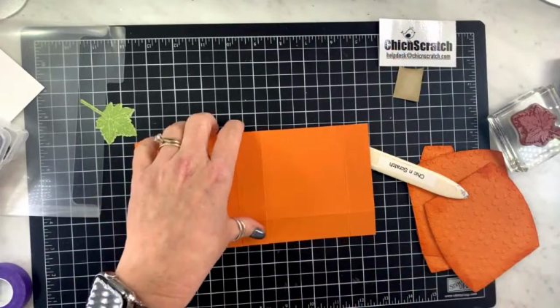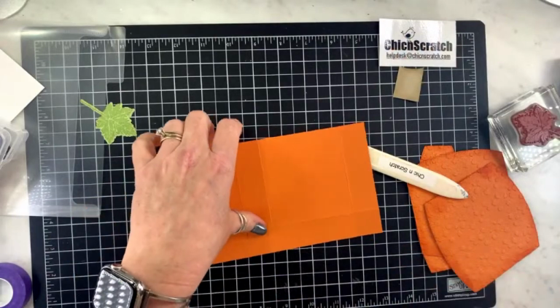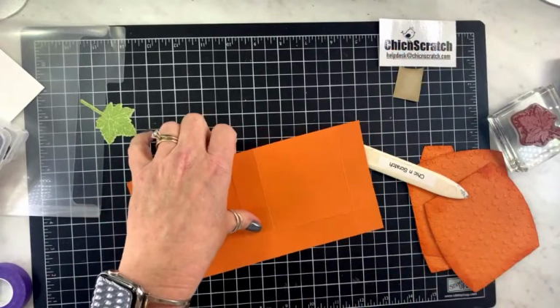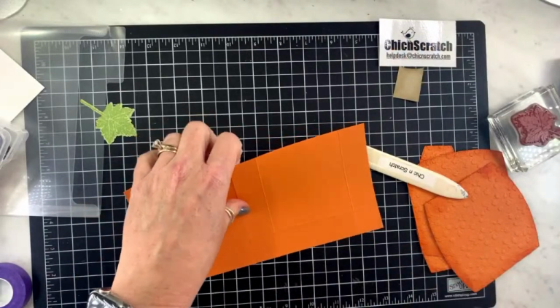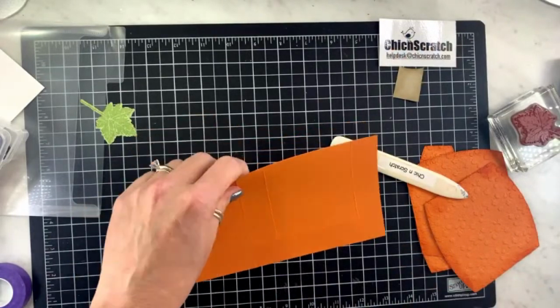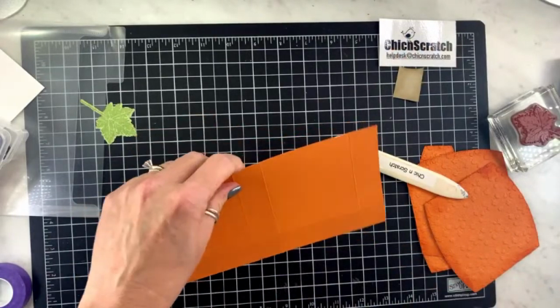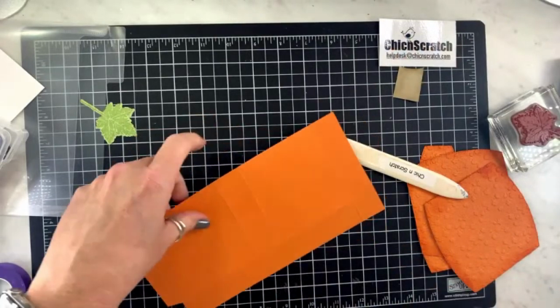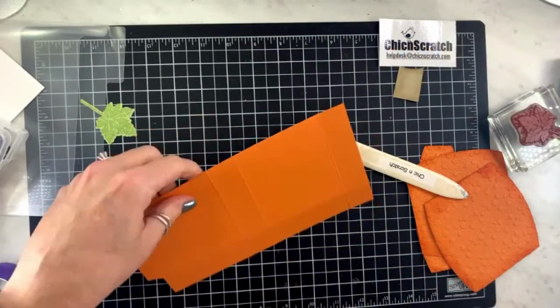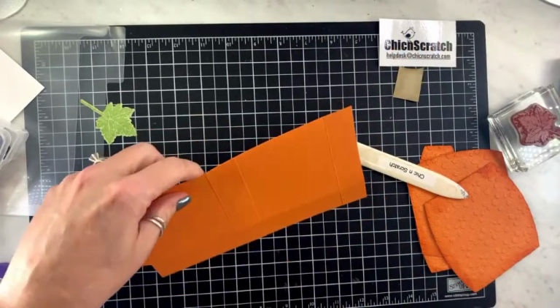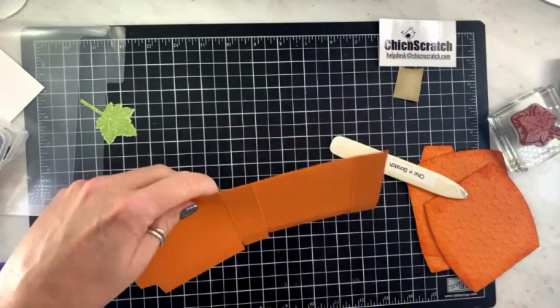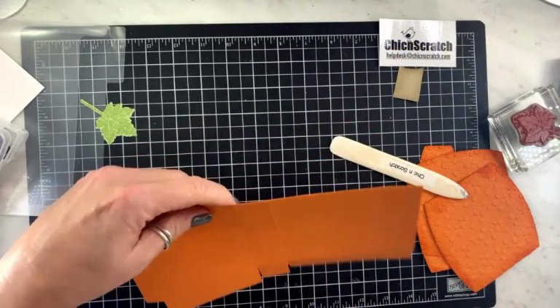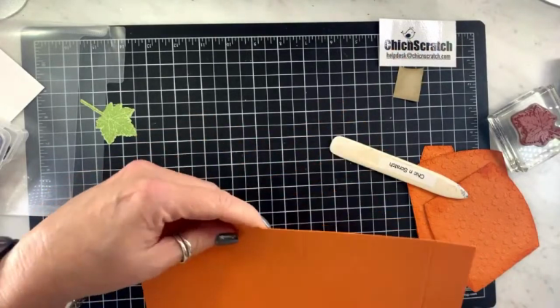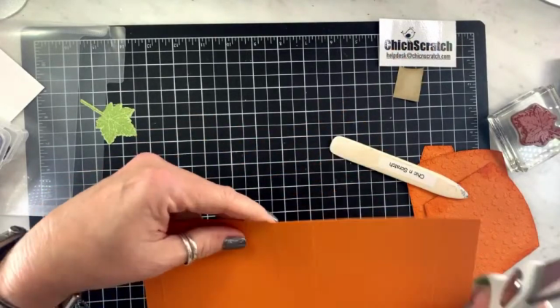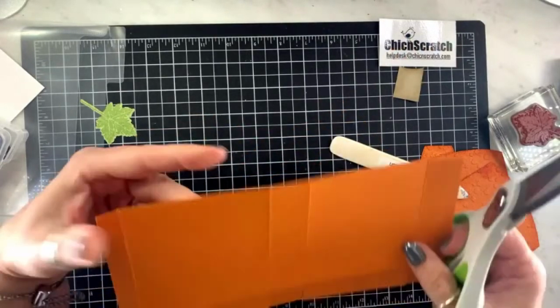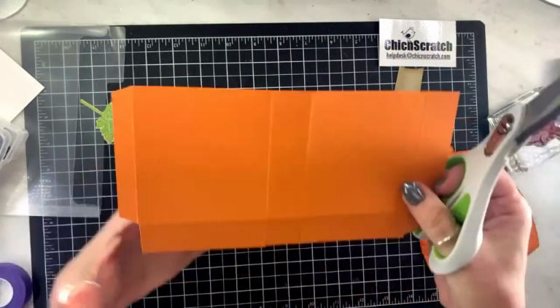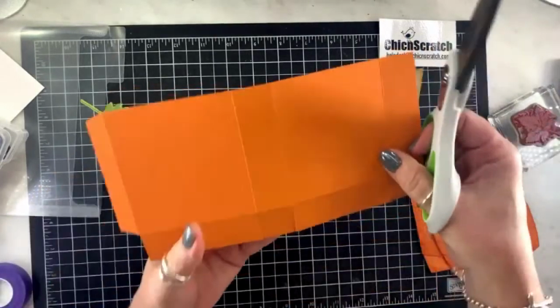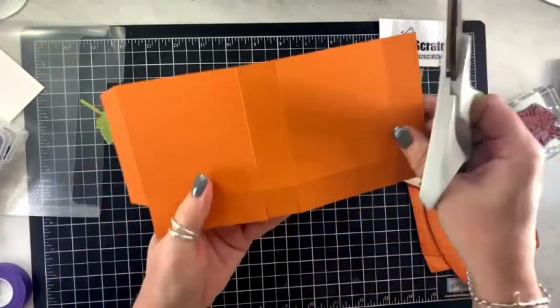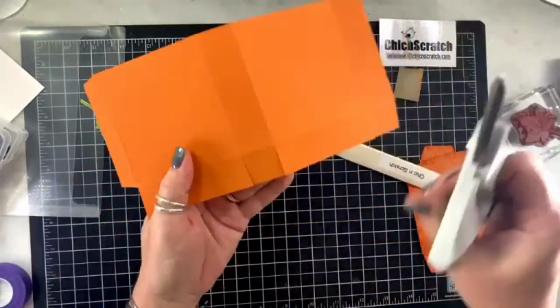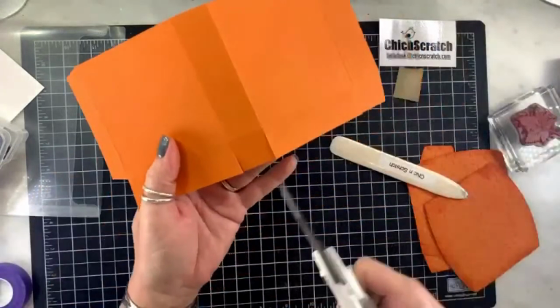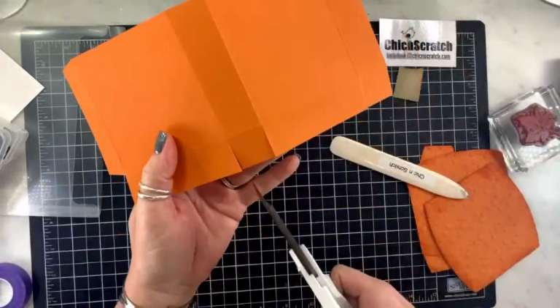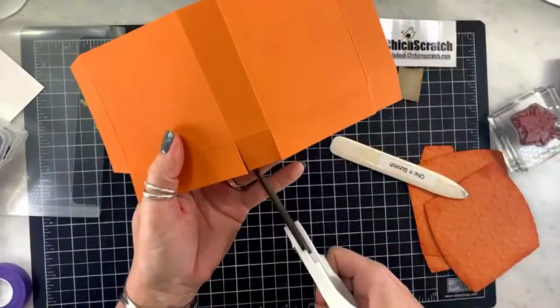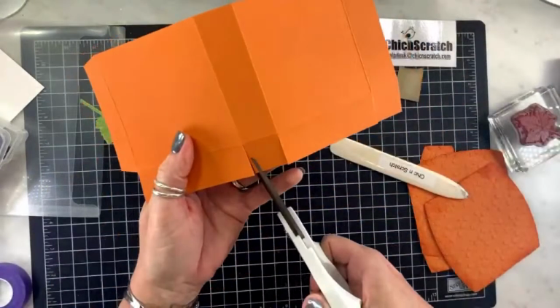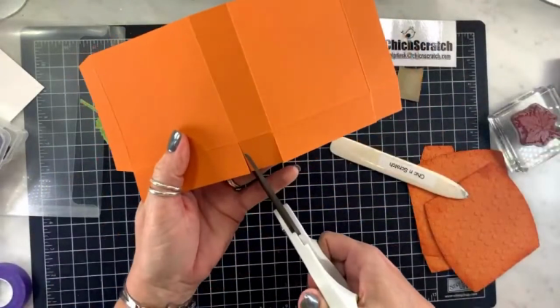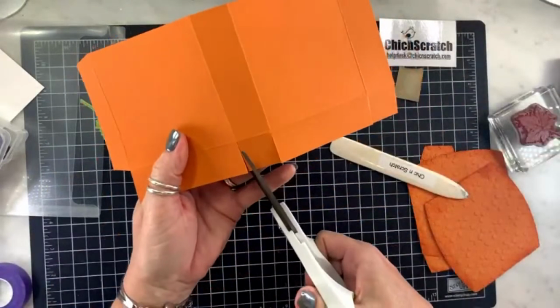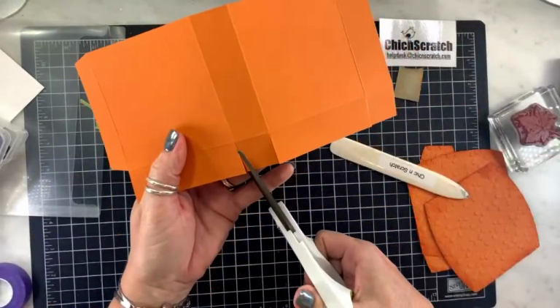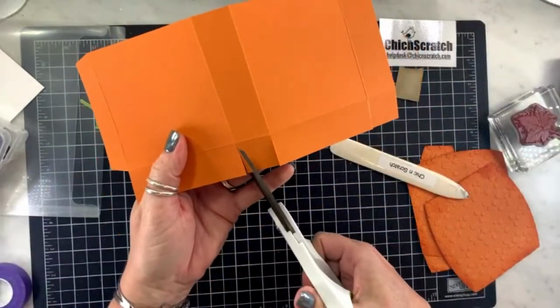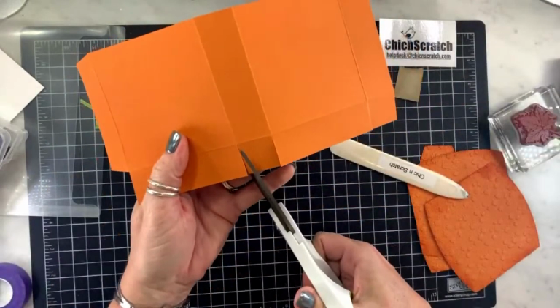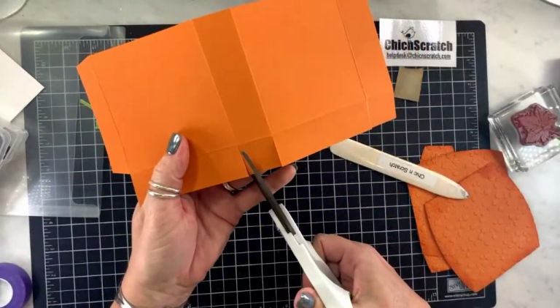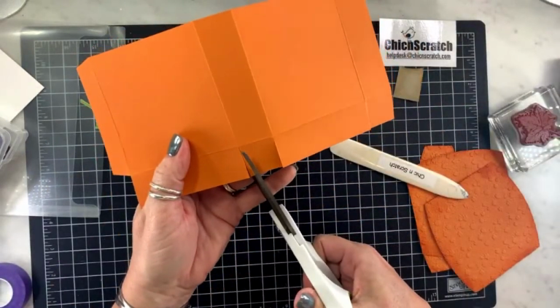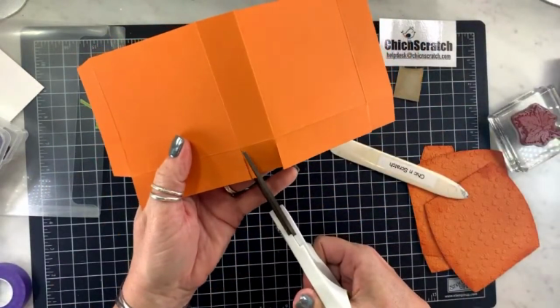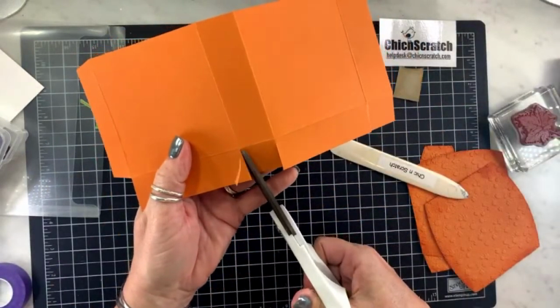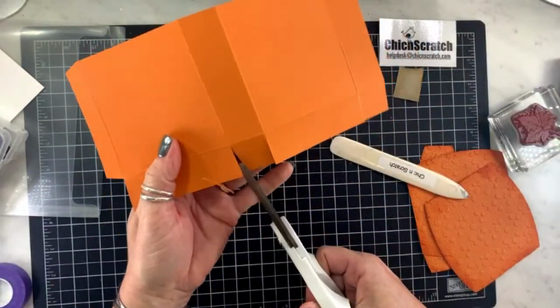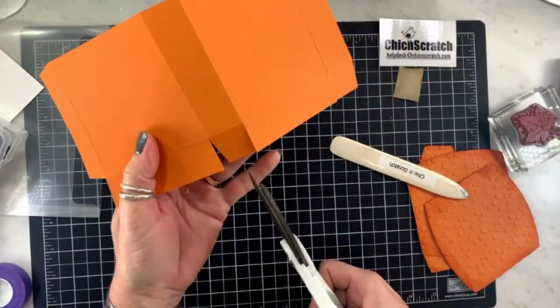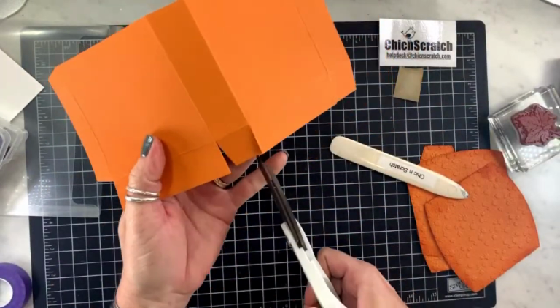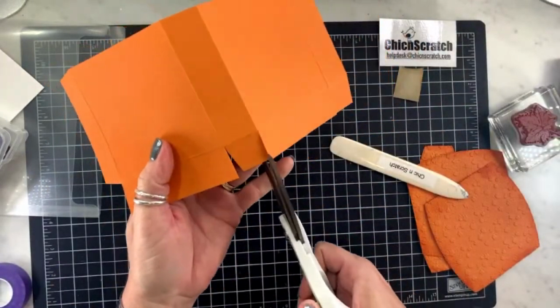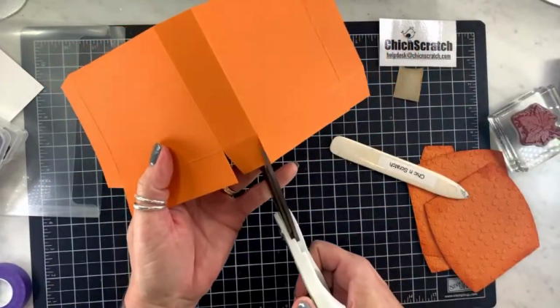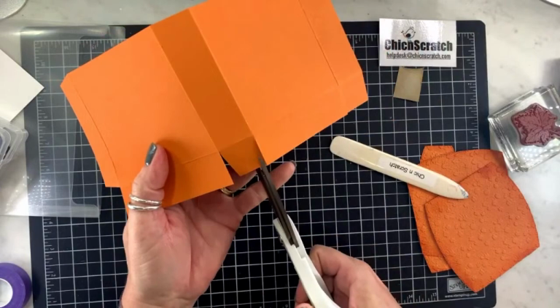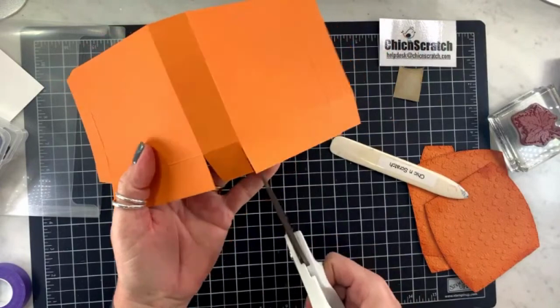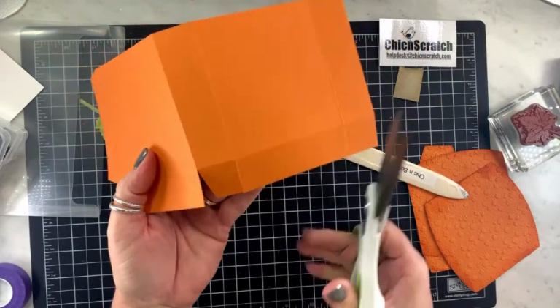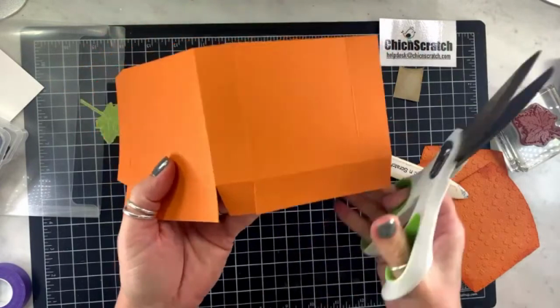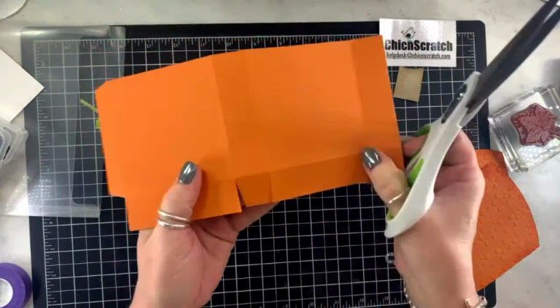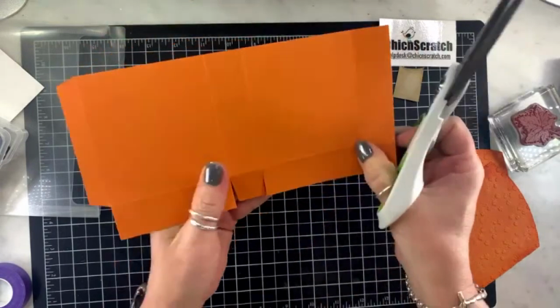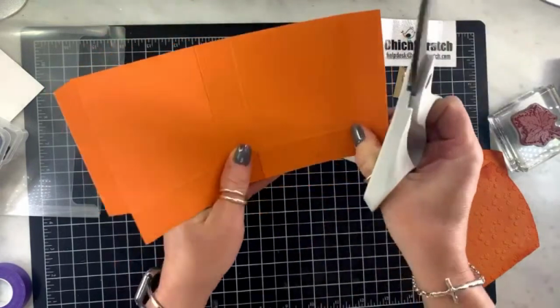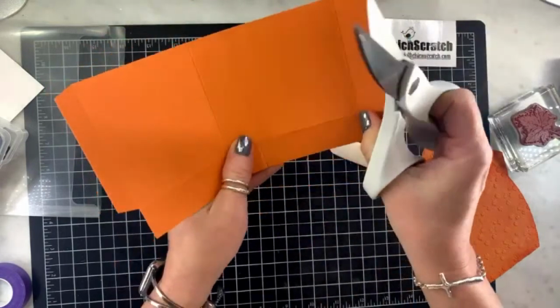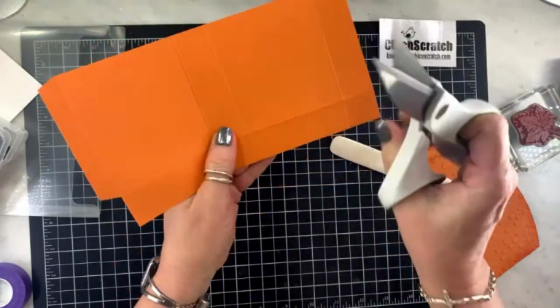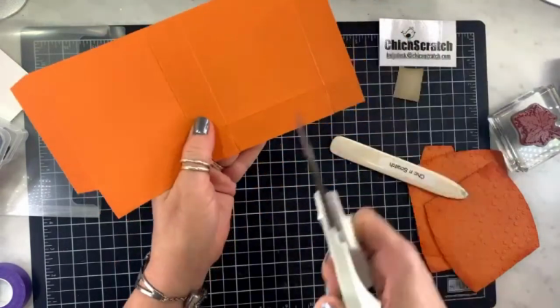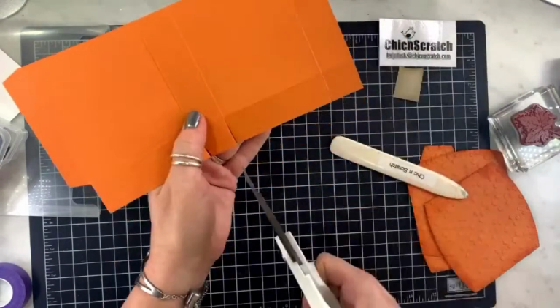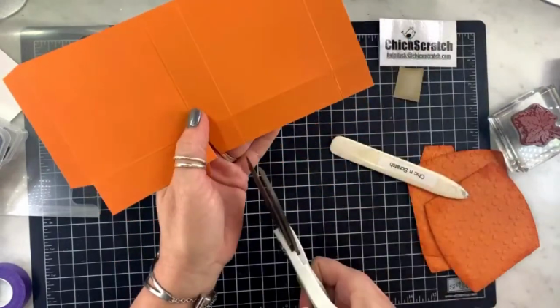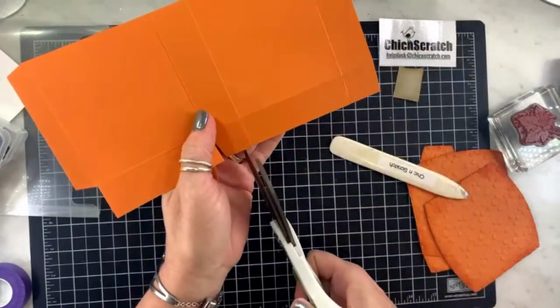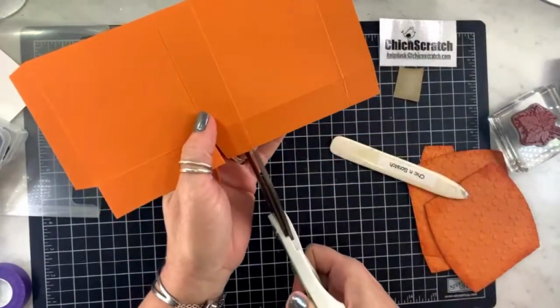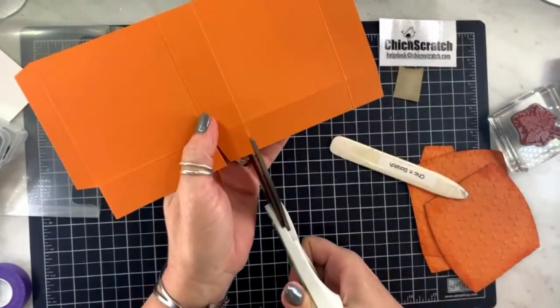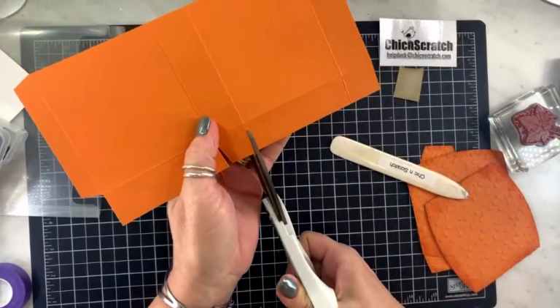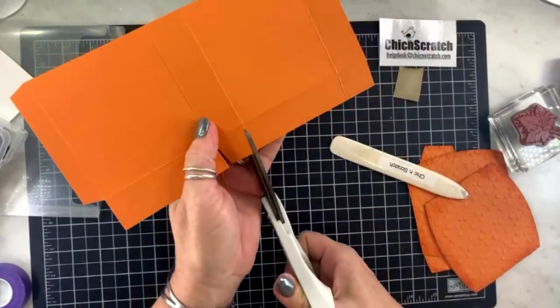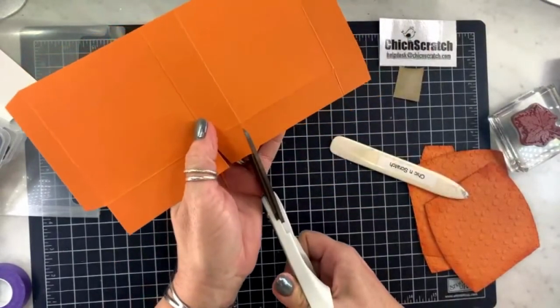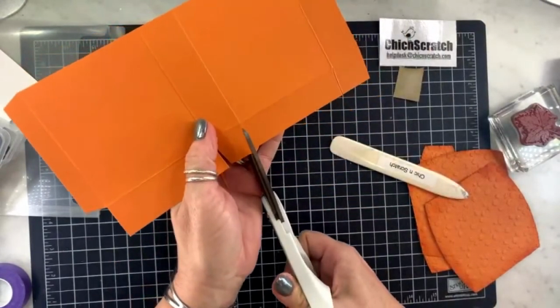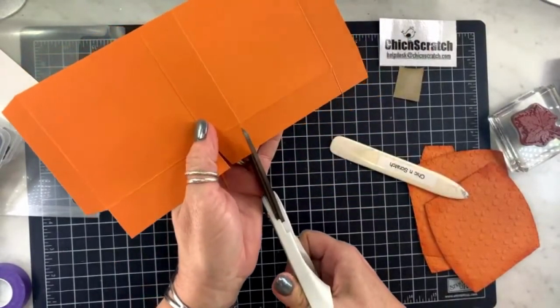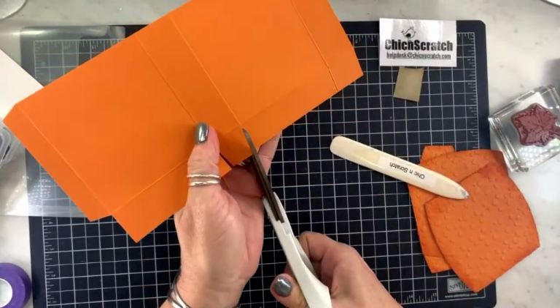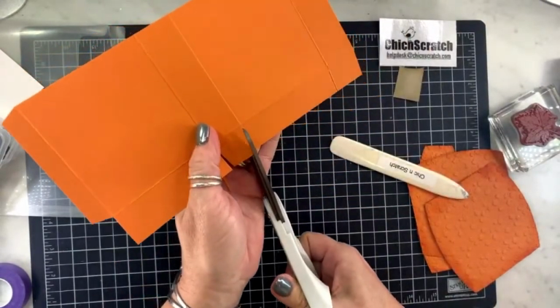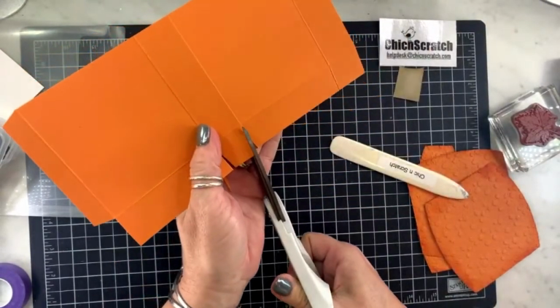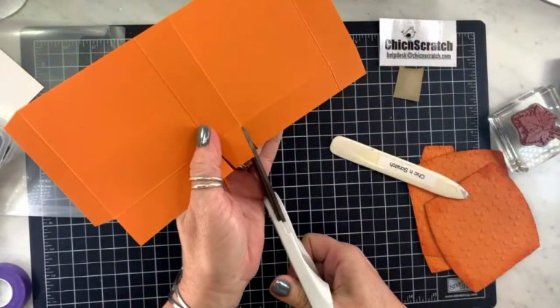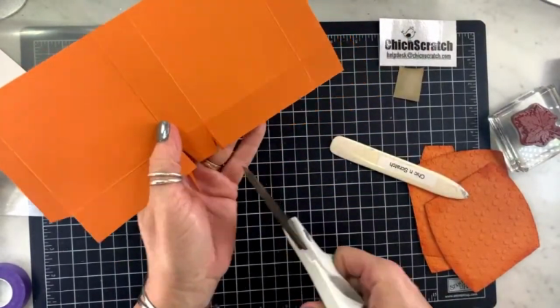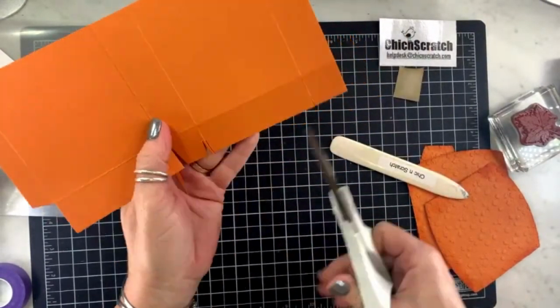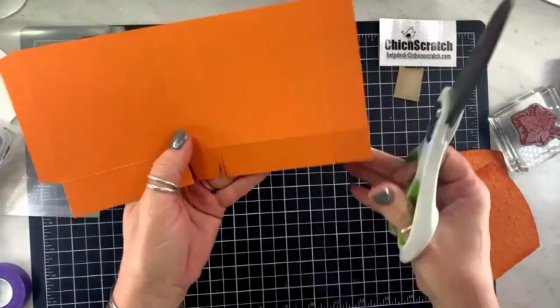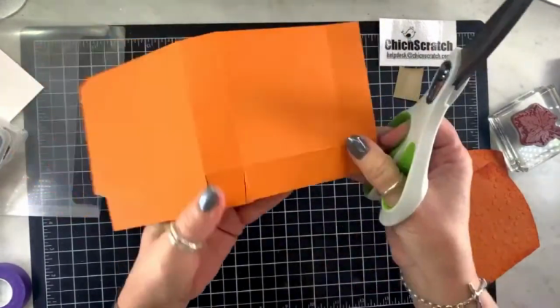Wait — I want to trim the tabs too, so just trim them a little bit.